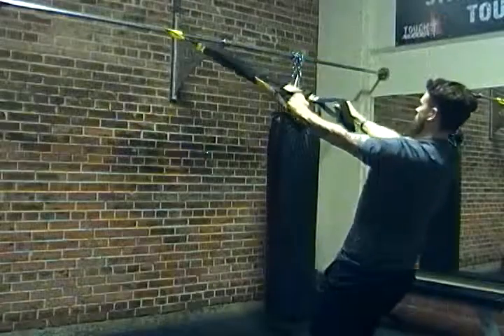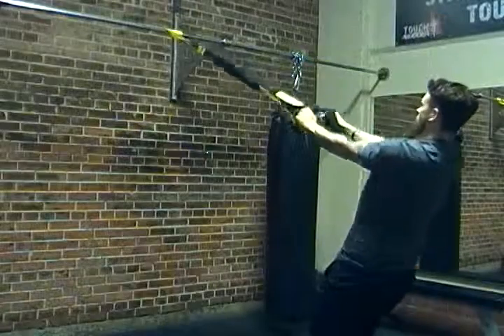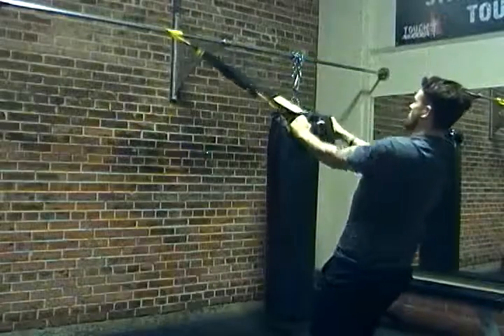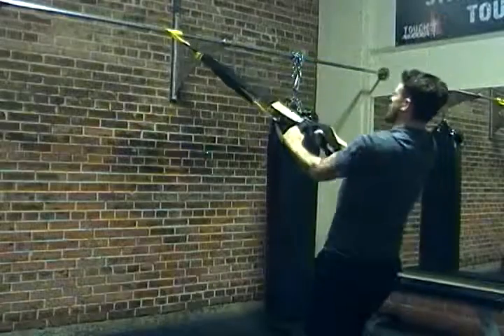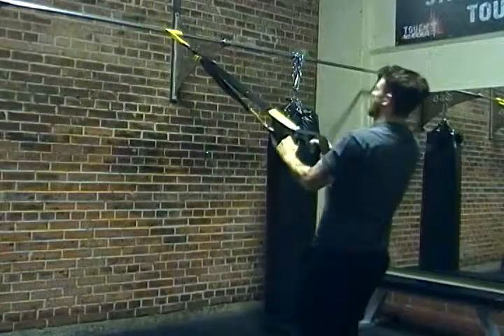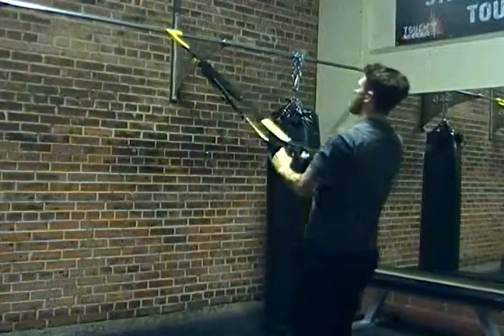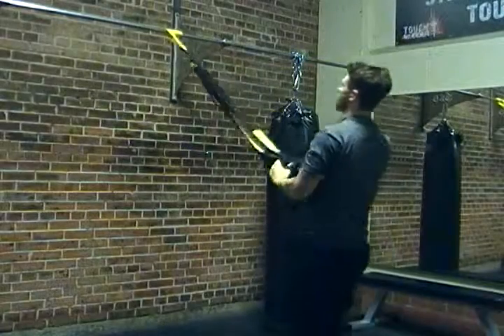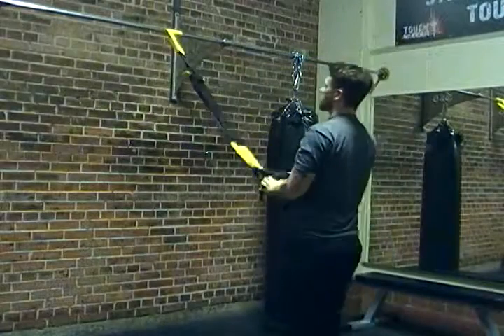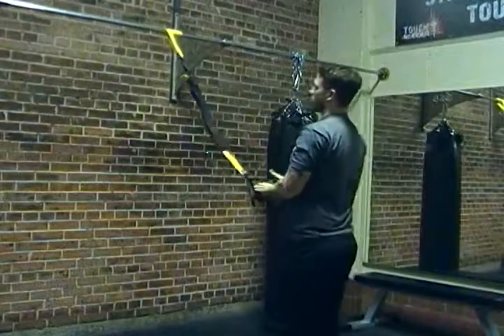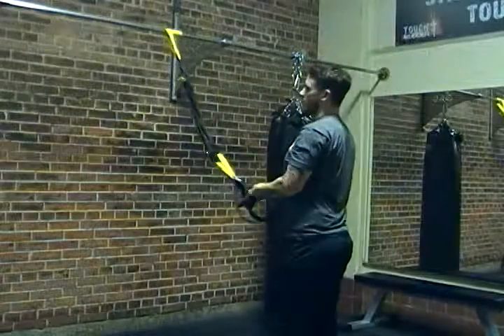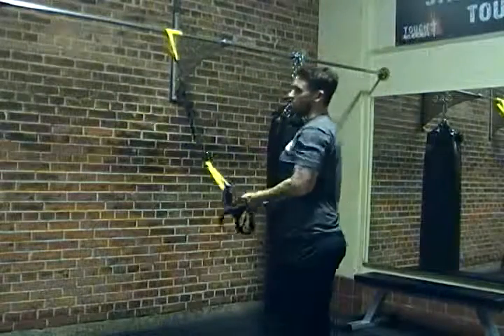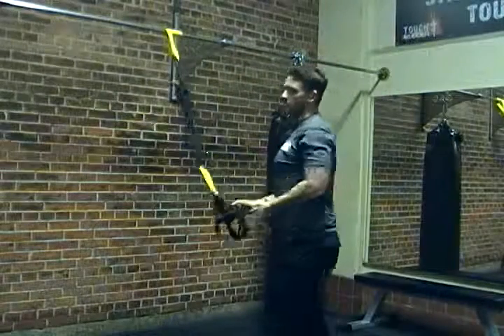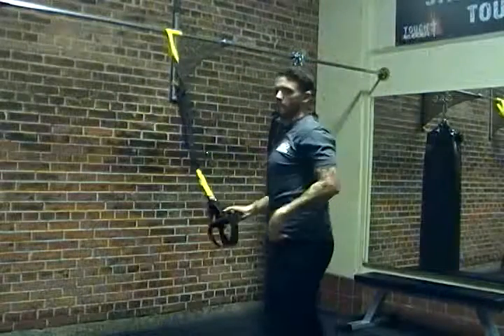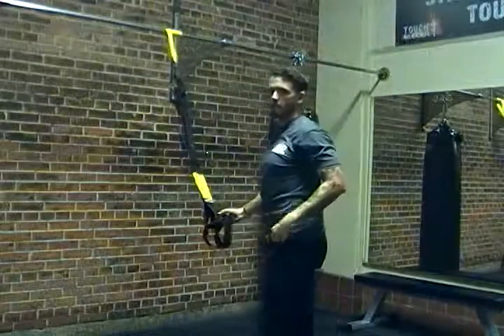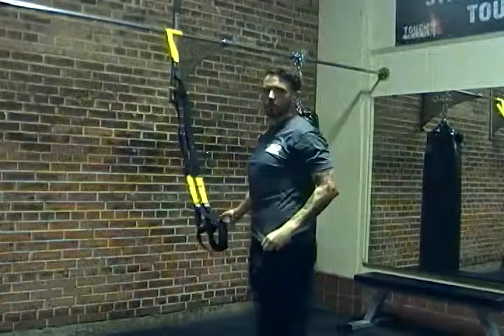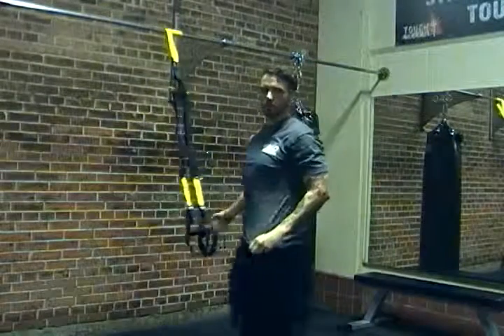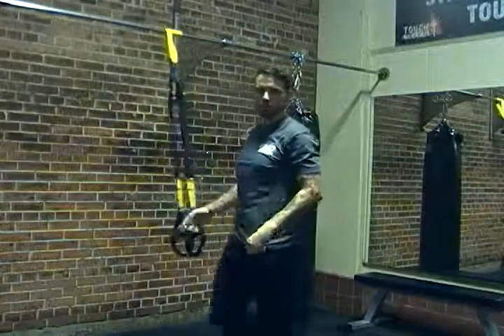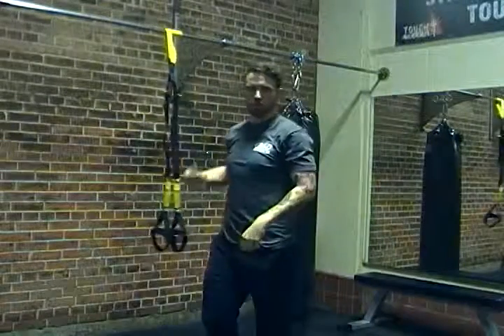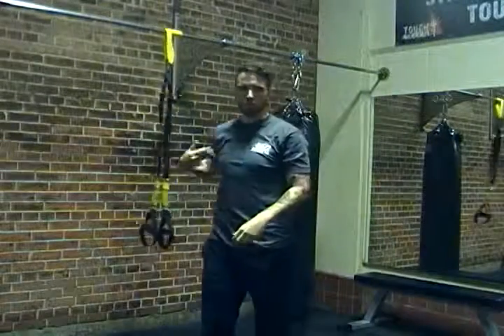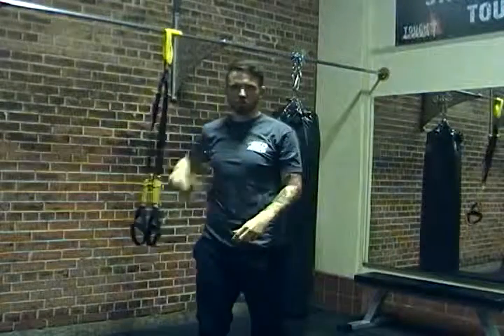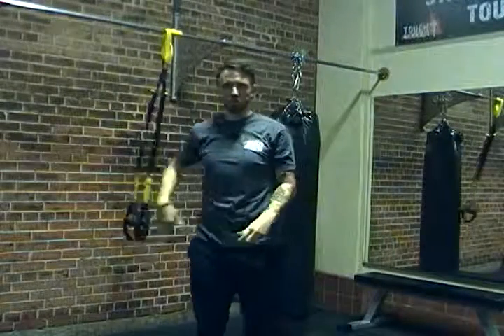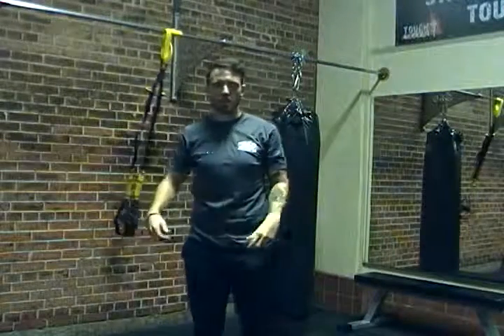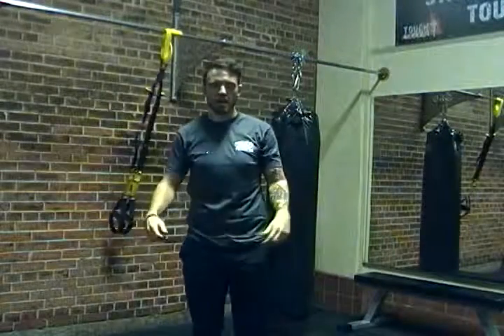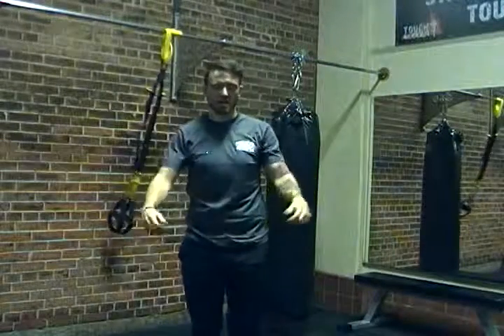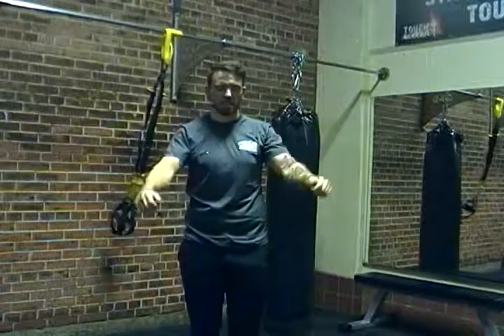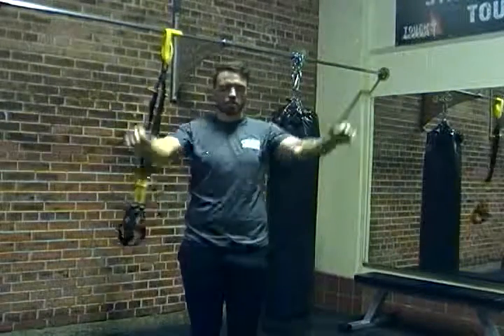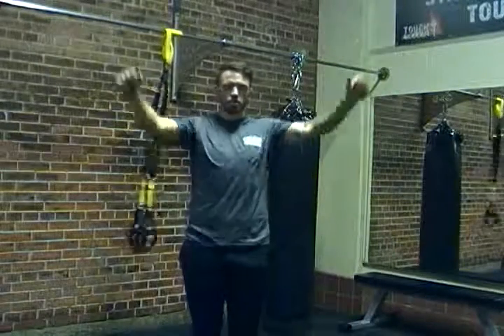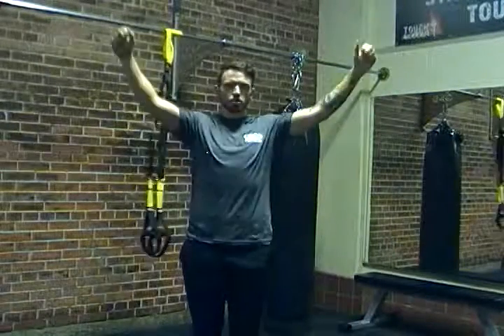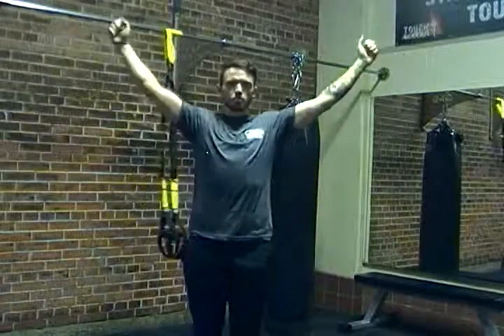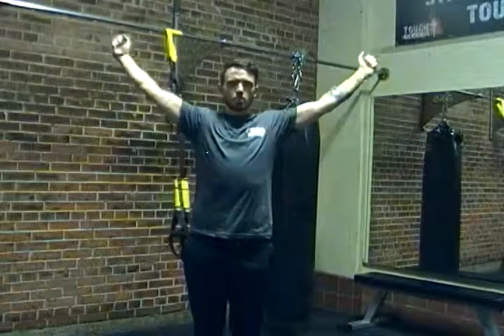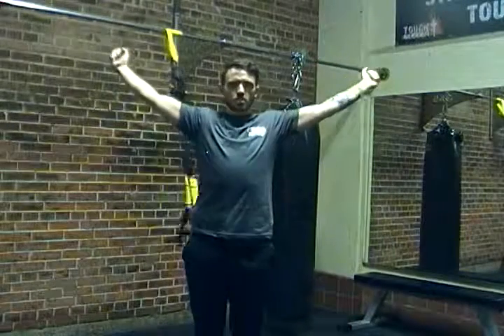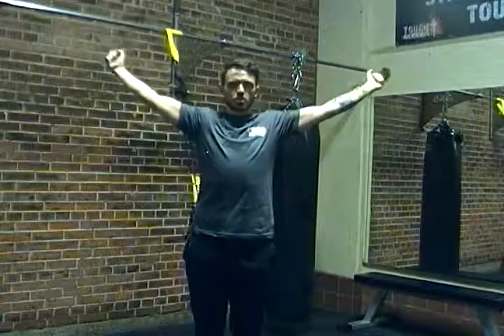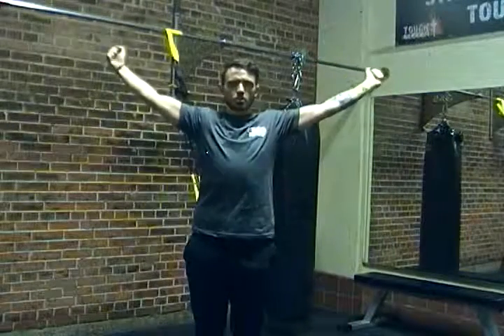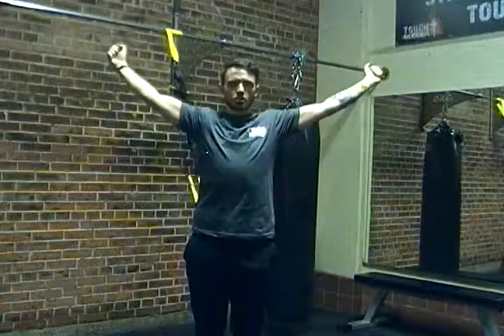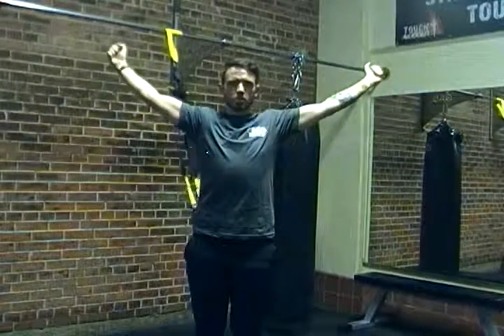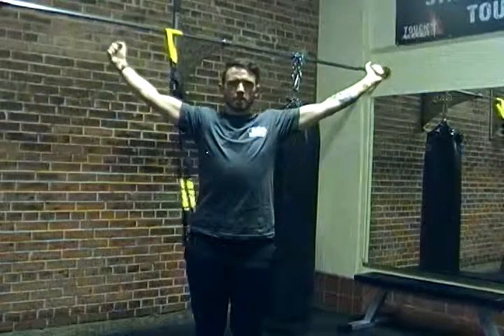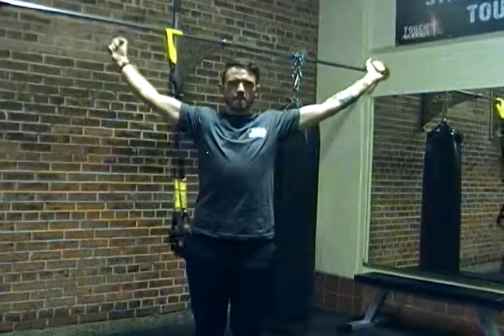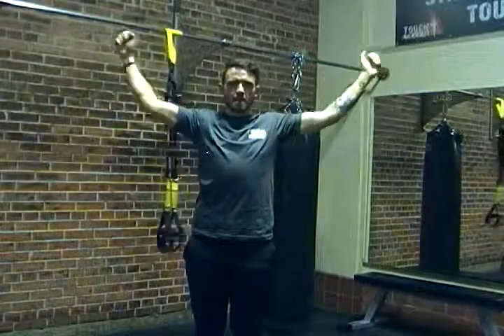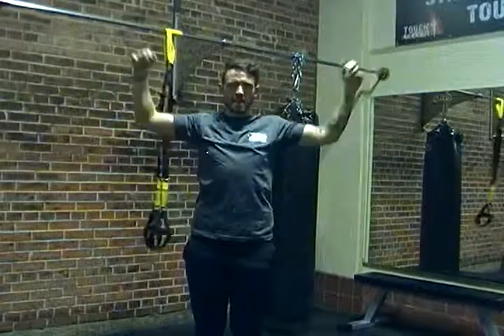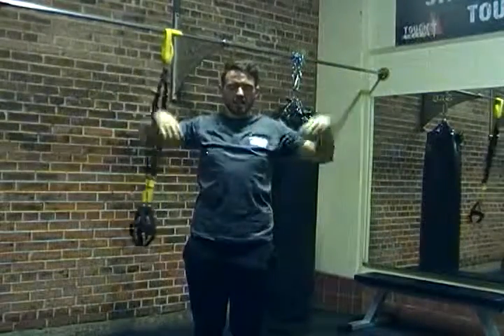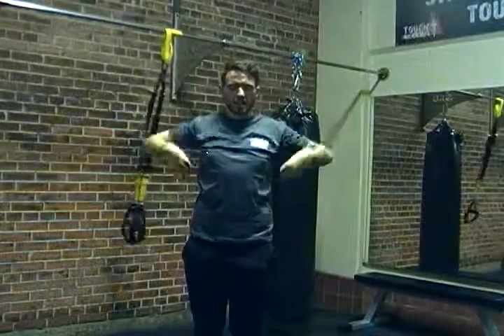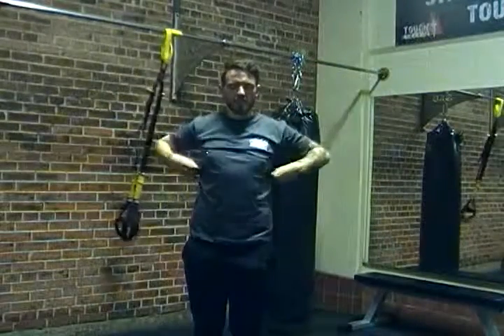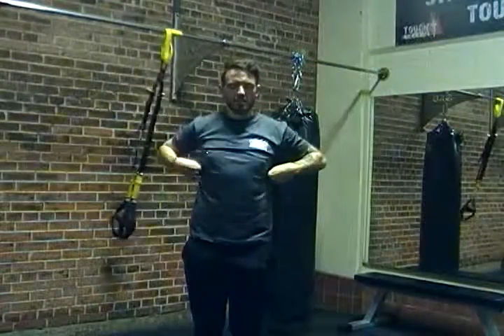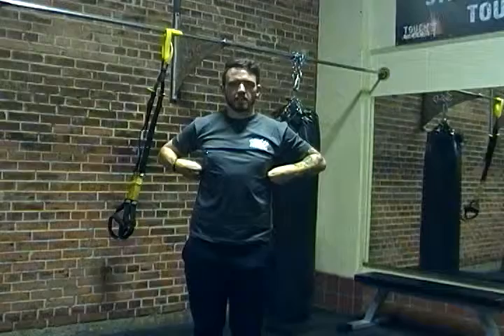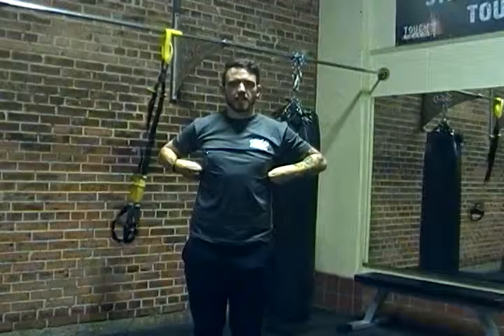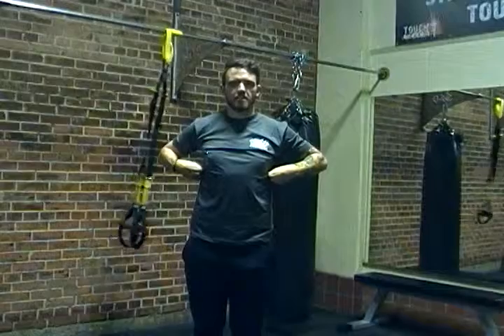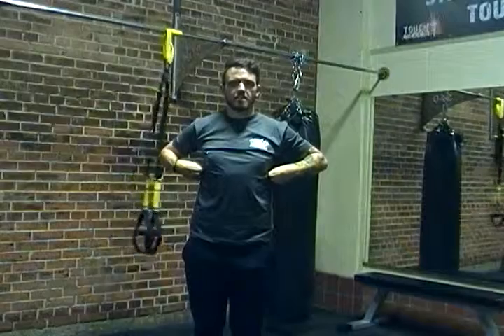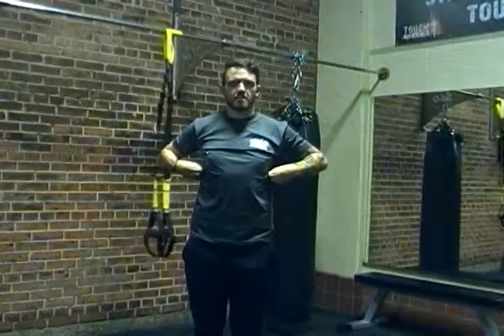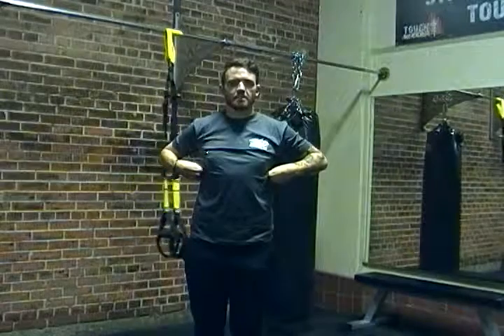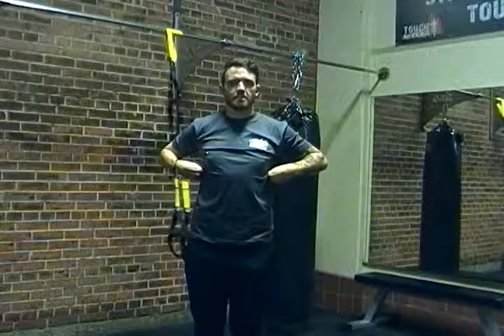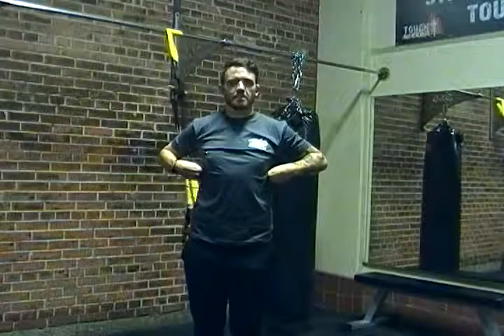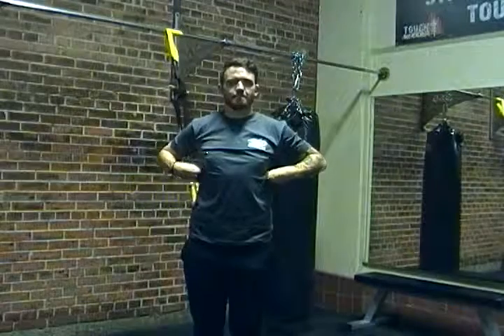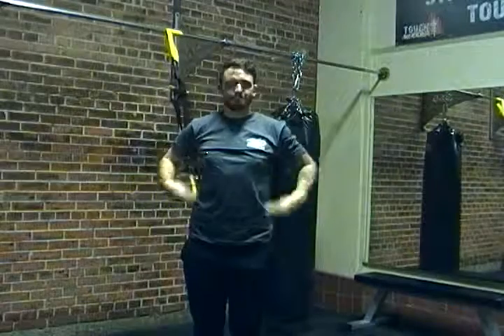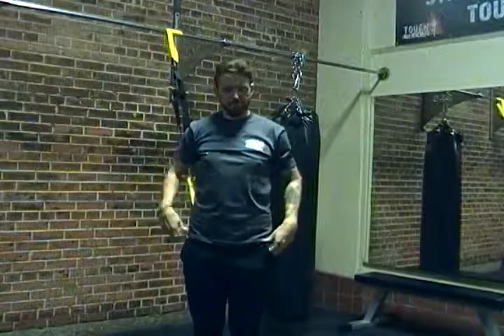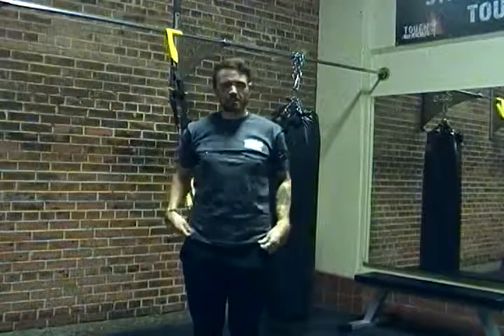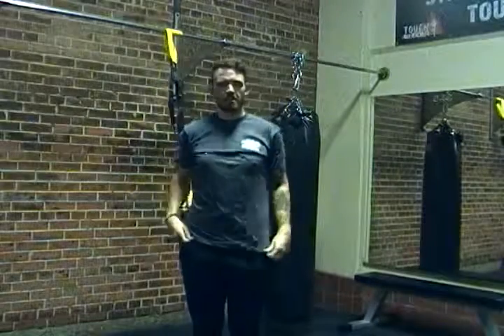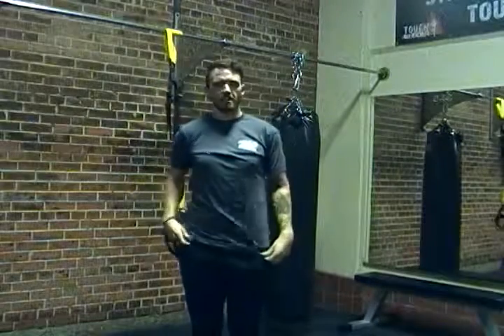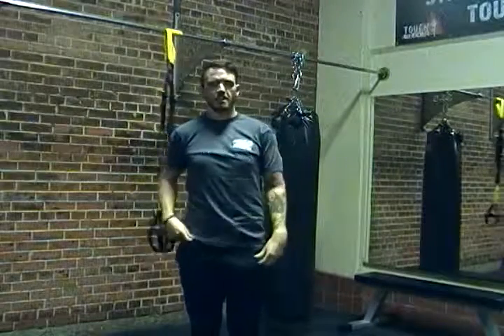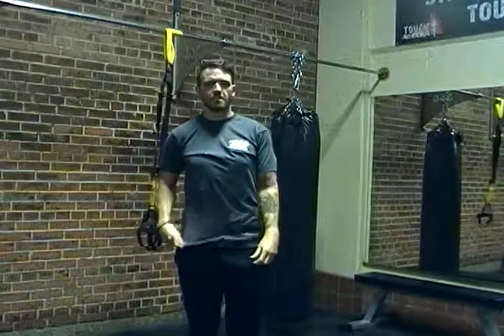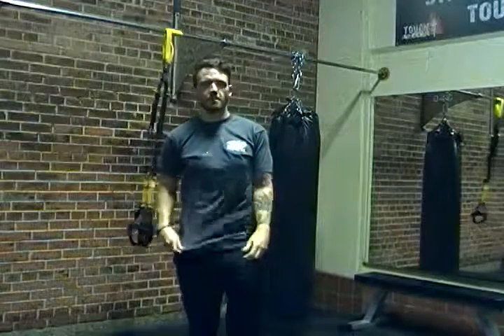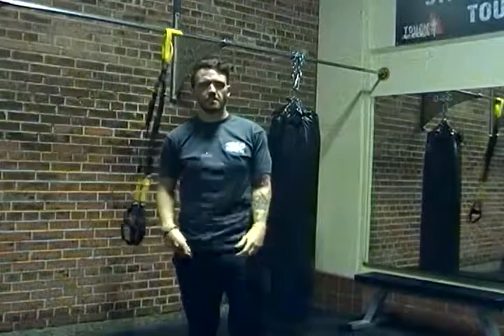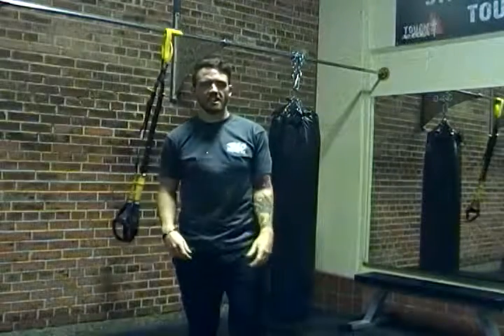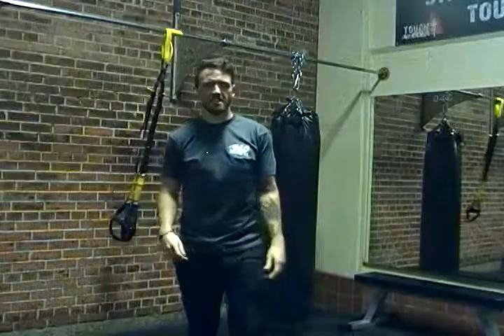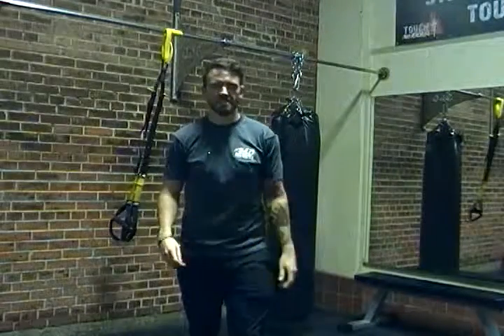Just like that. So again — neutral spine, squeezing our shoulder blades back, keeping our lats nice and tight. Thanks very much guys.